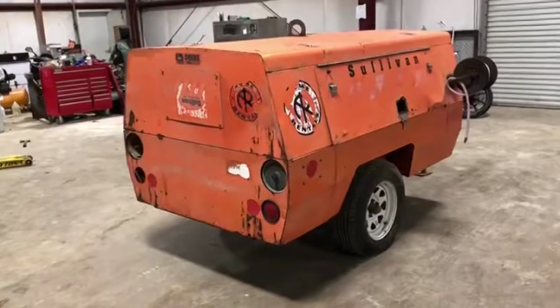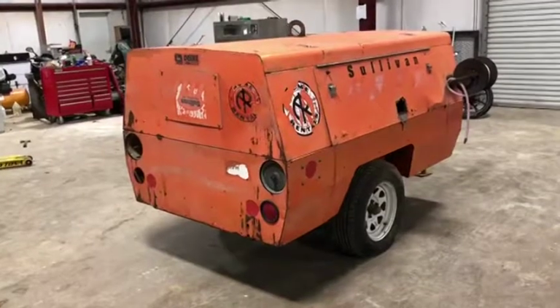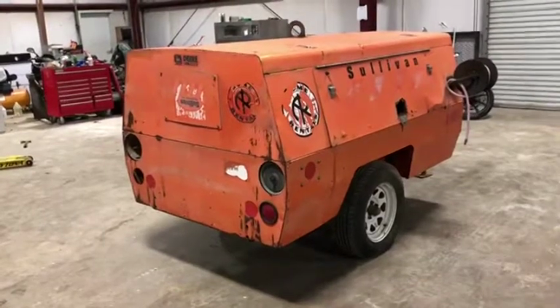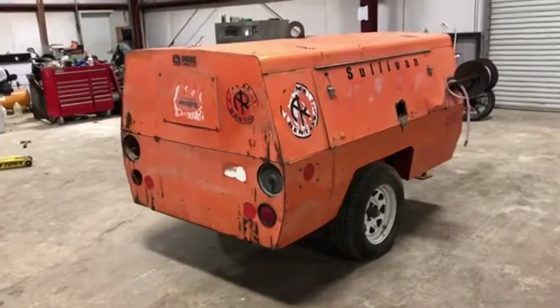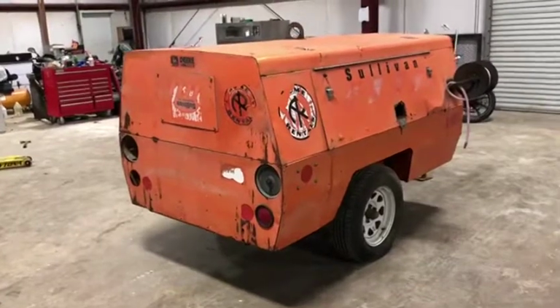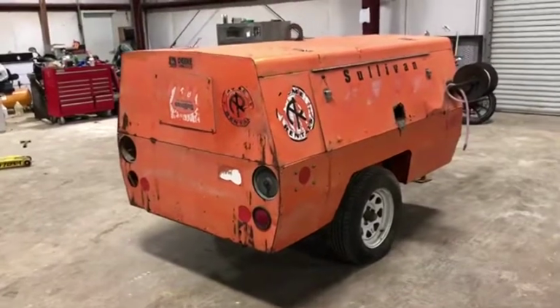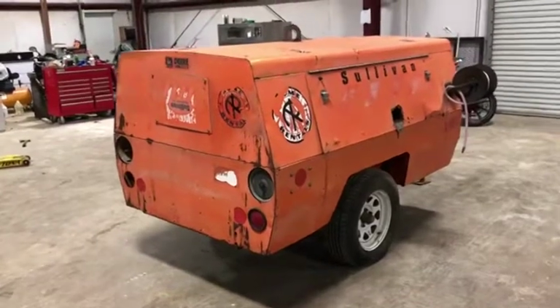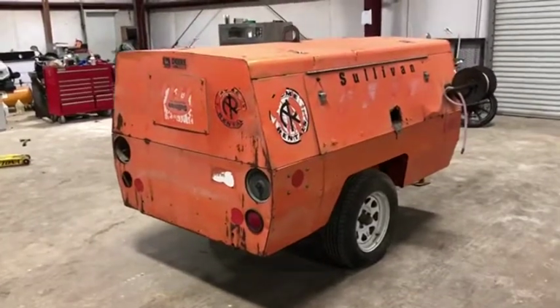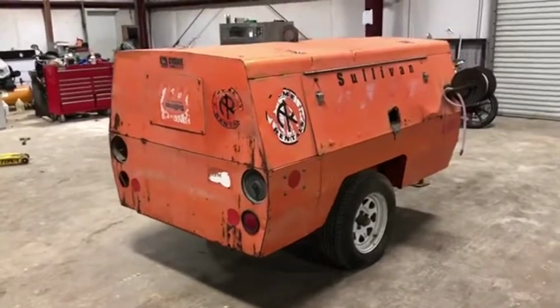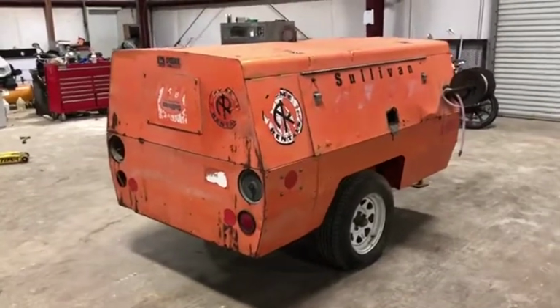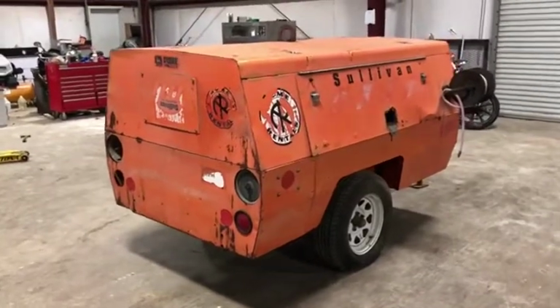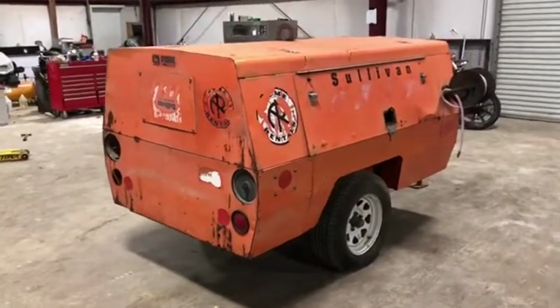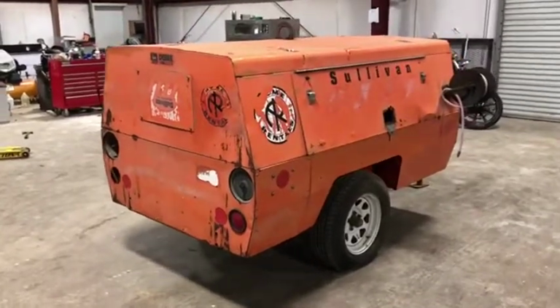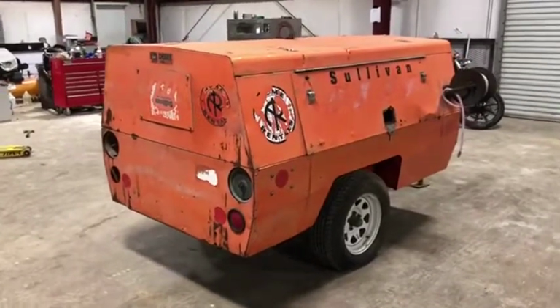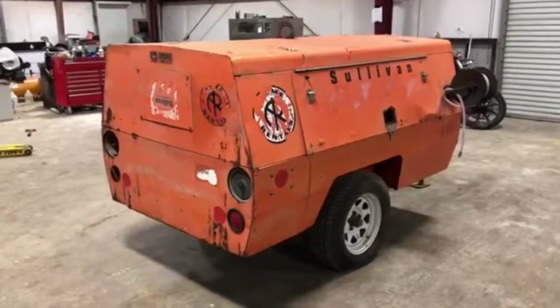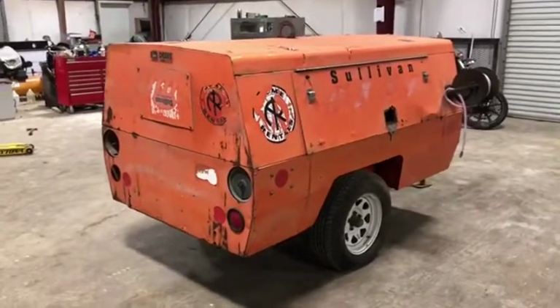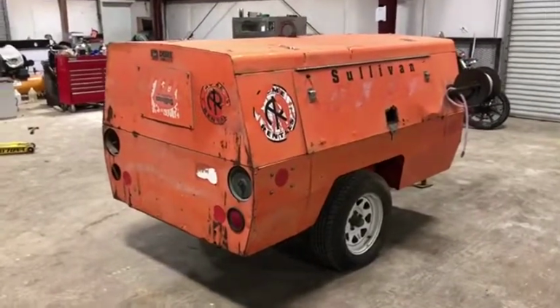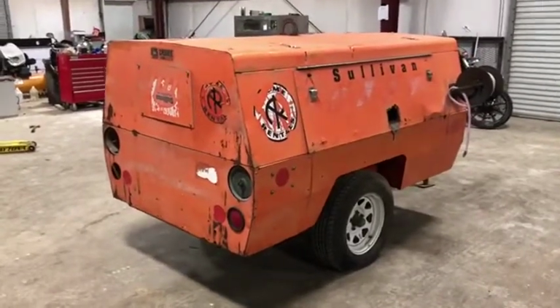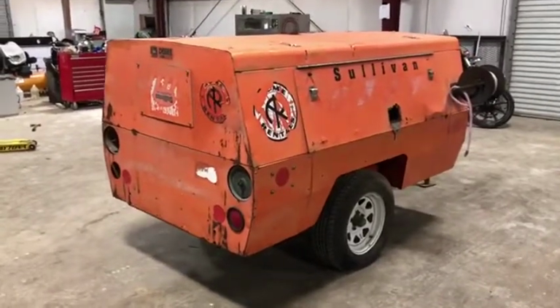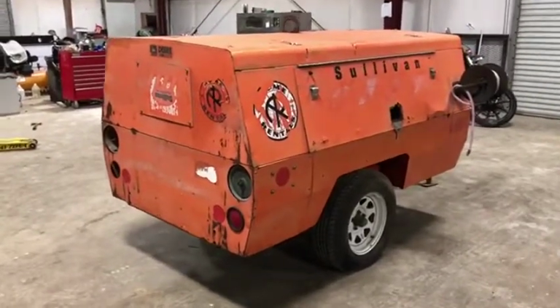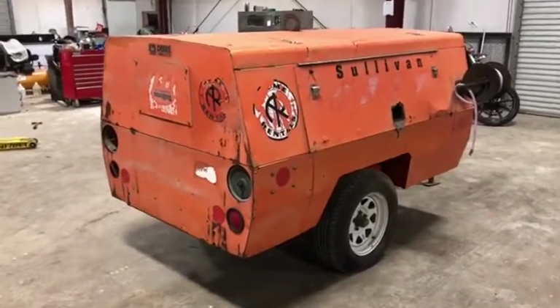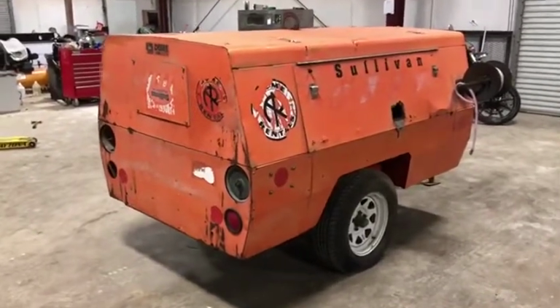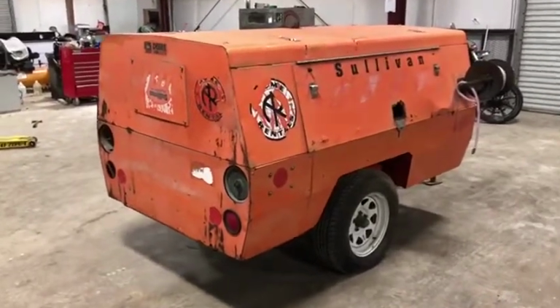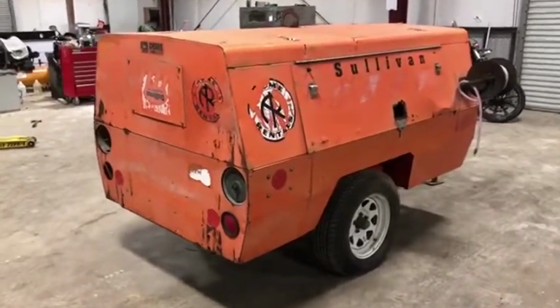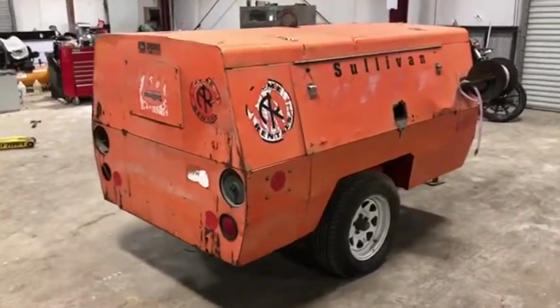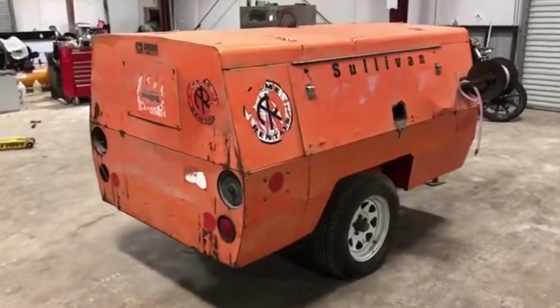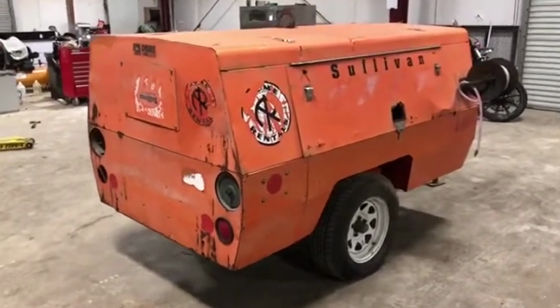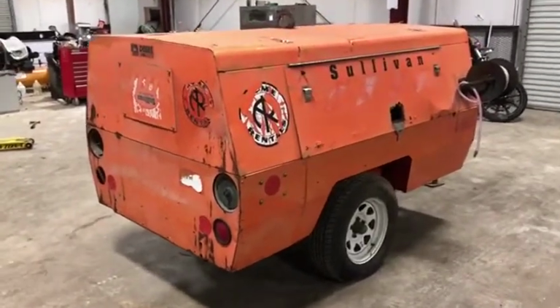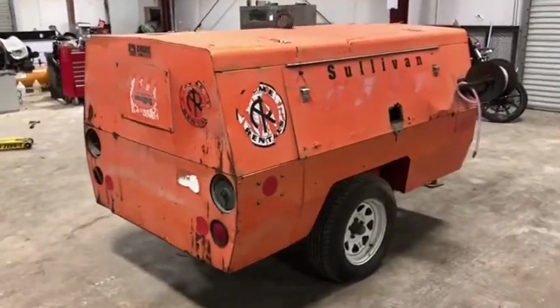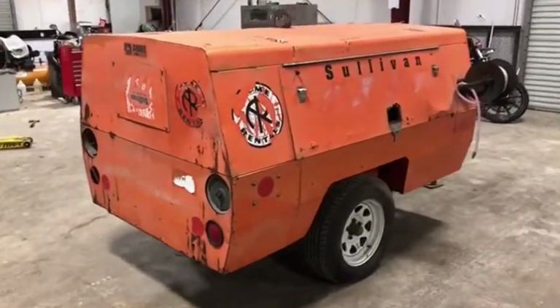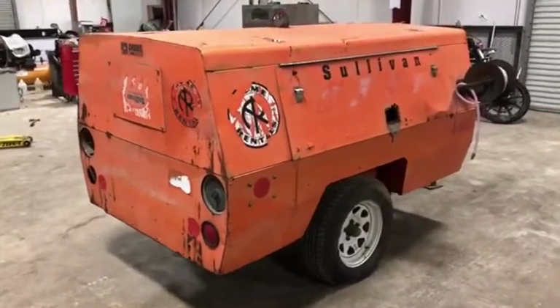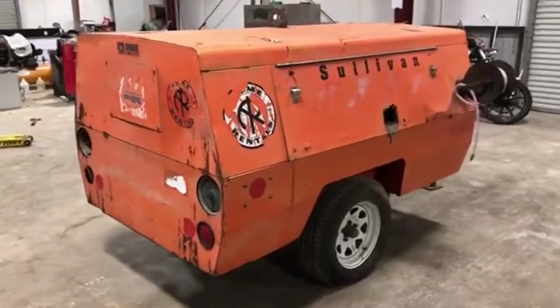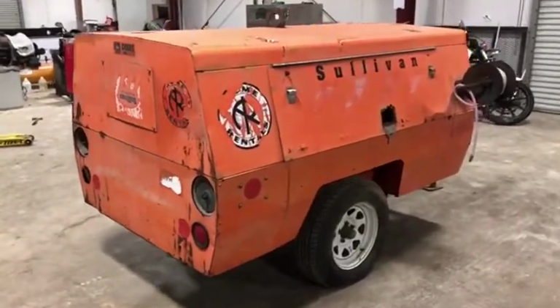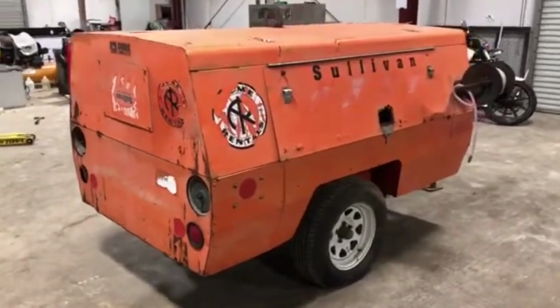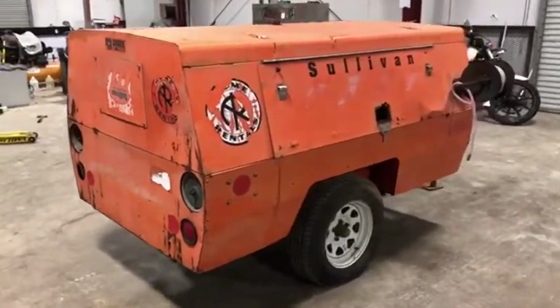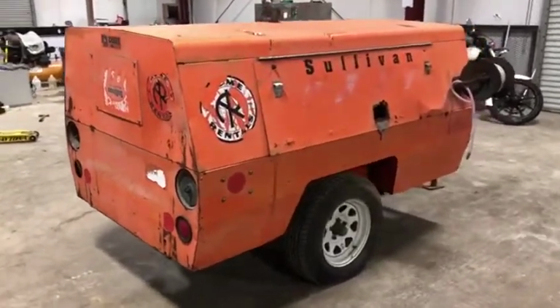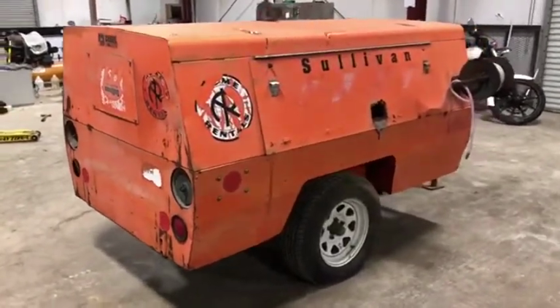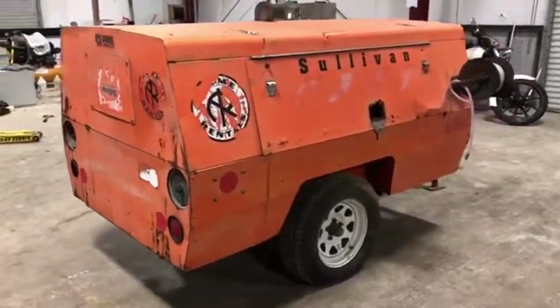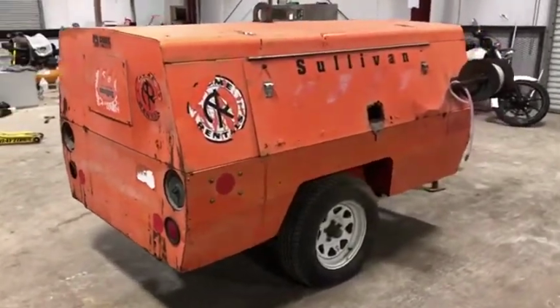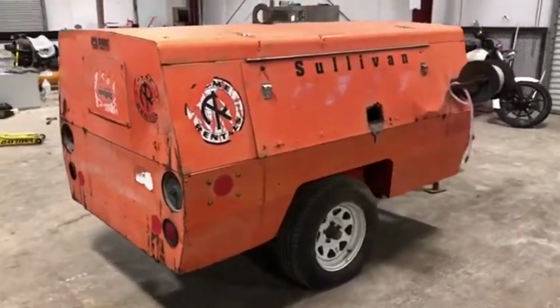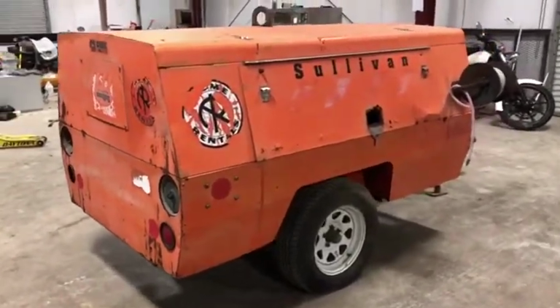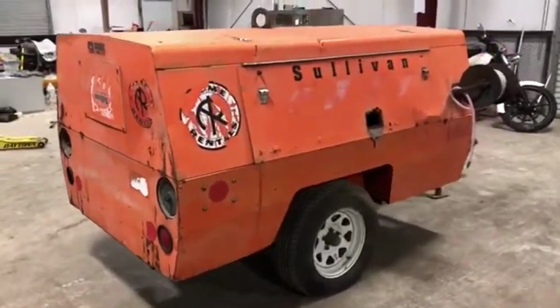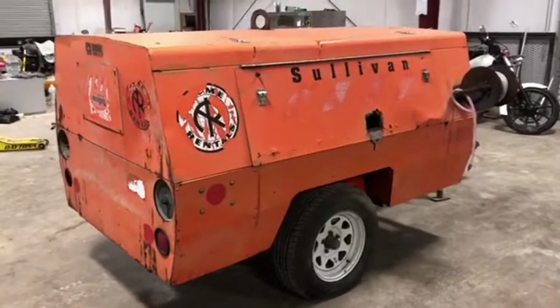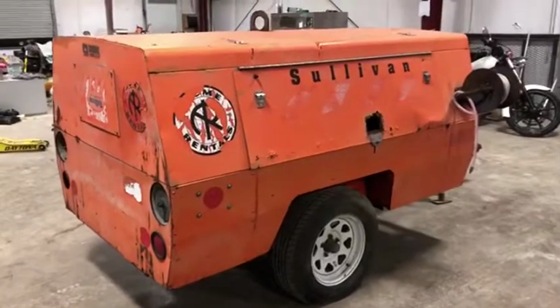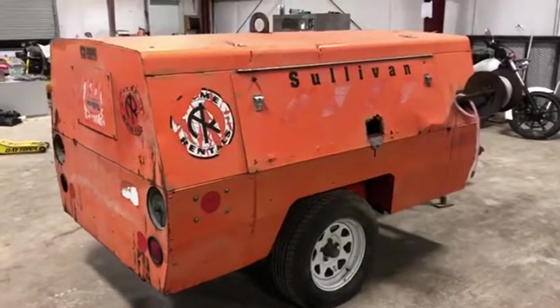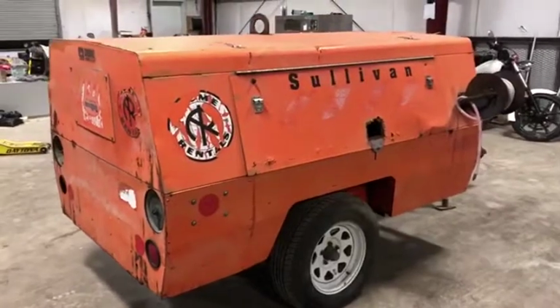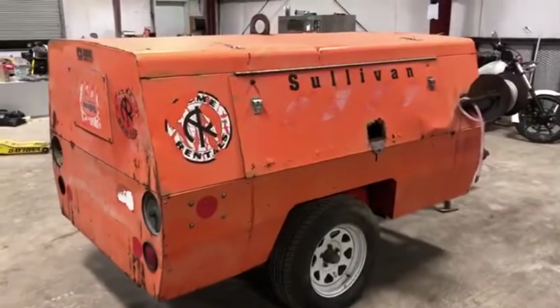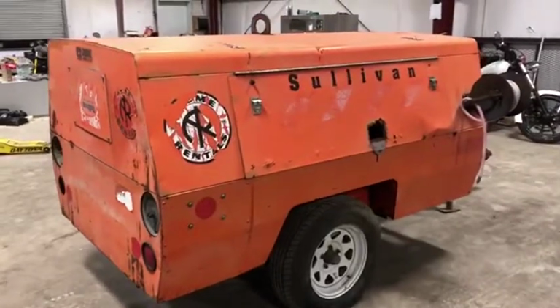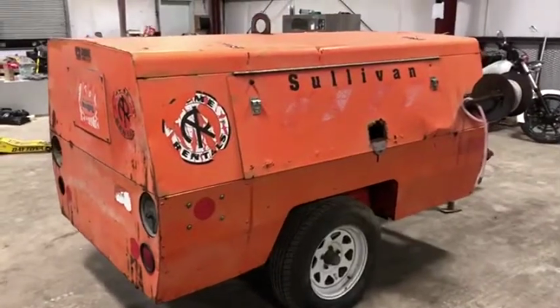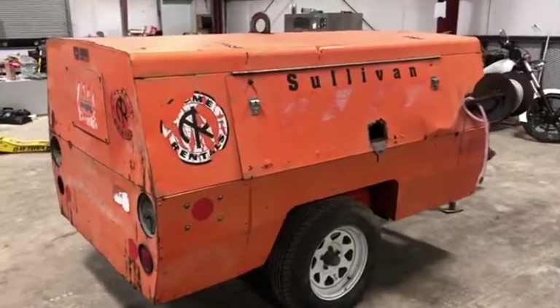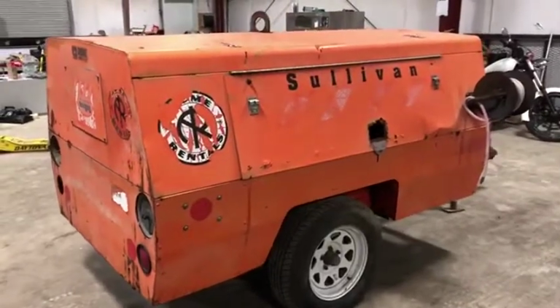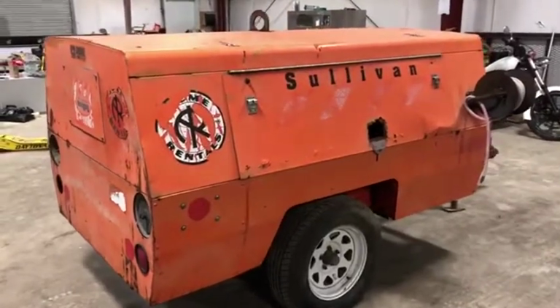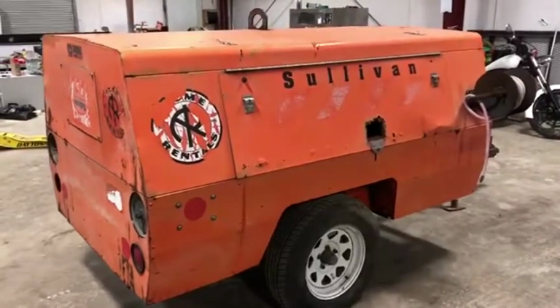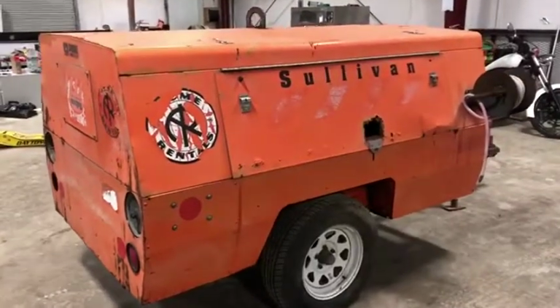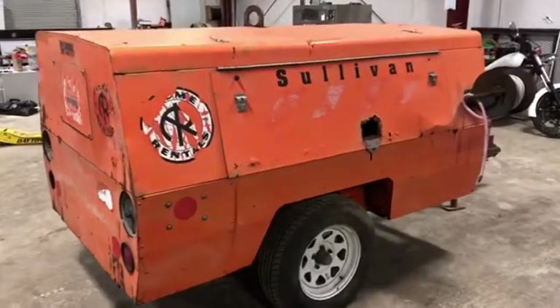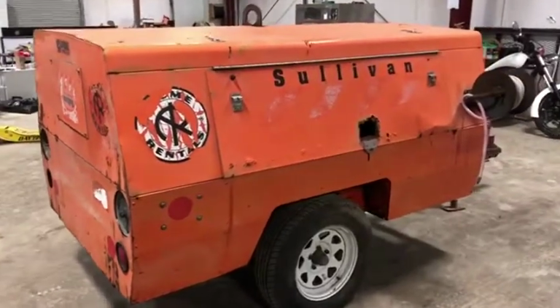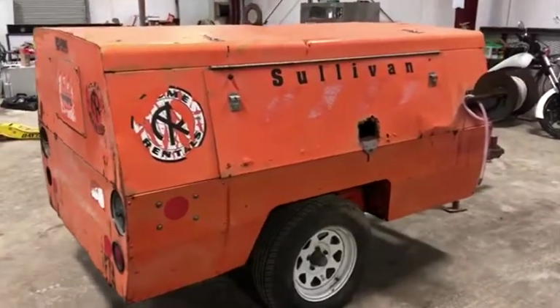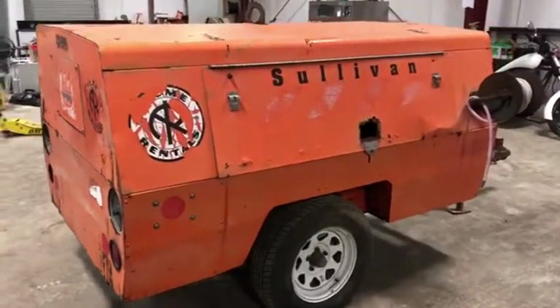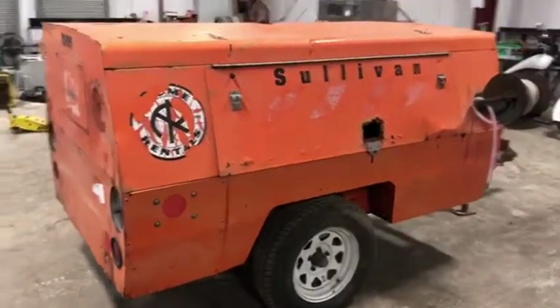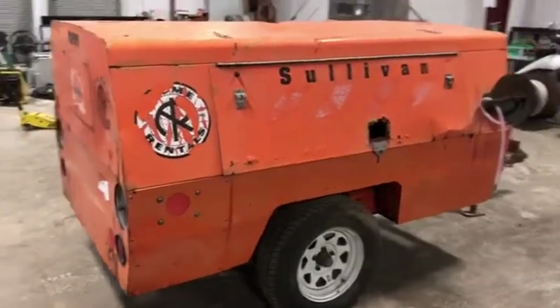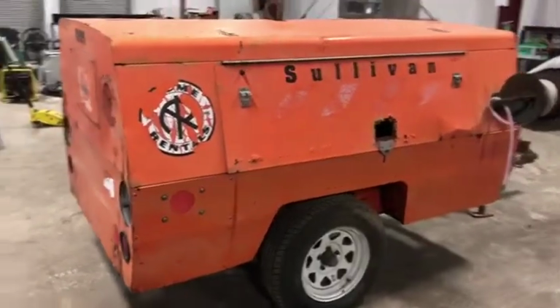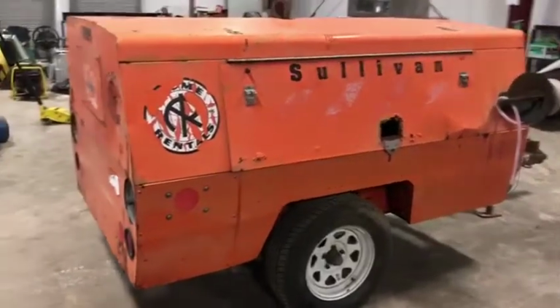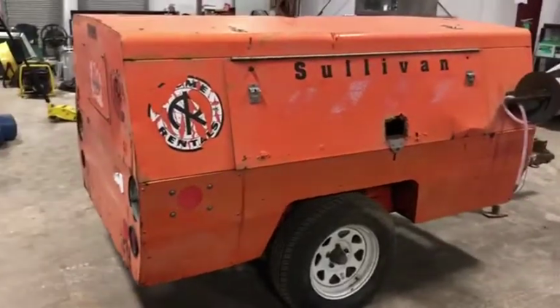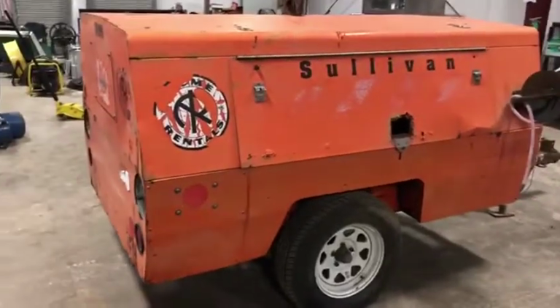Taking a look at the Sullivan Trailer Air Compressor, model D185, Fusion Queen.